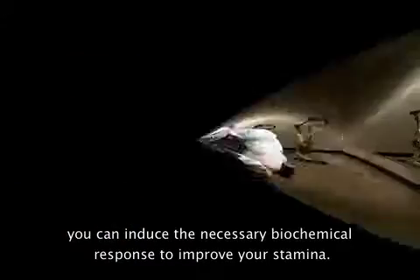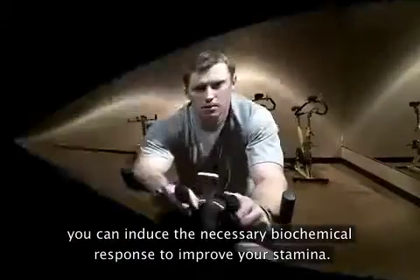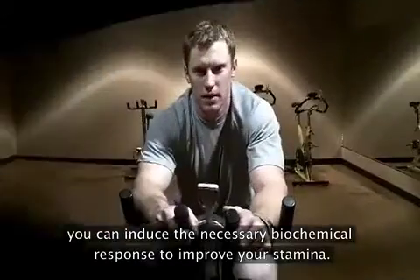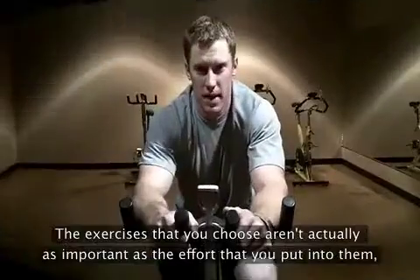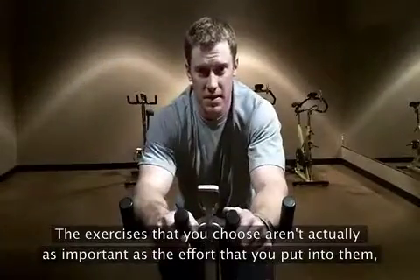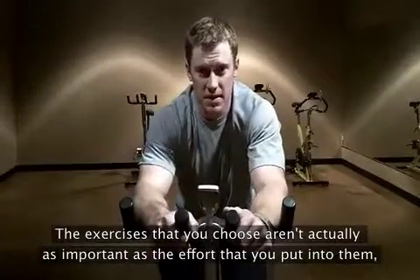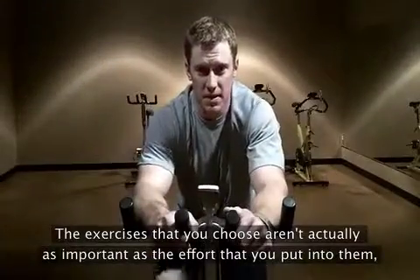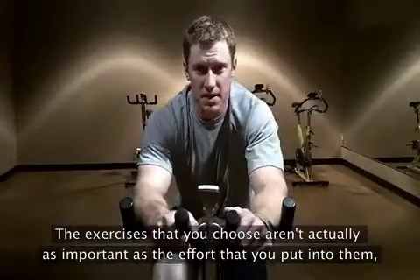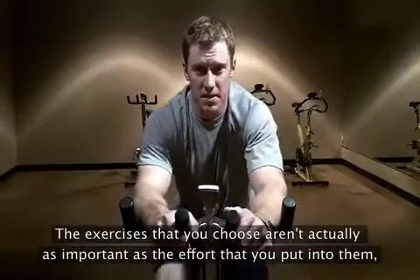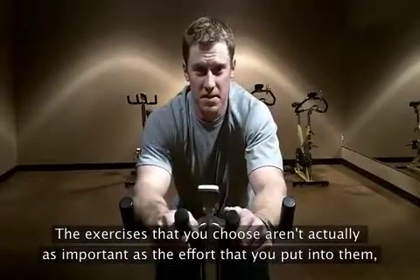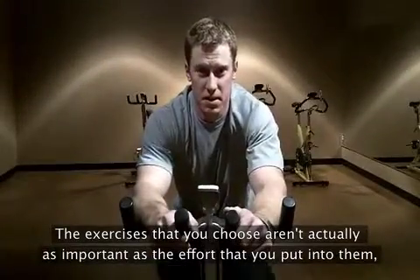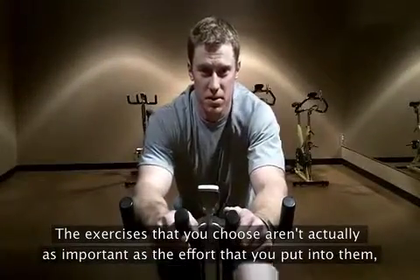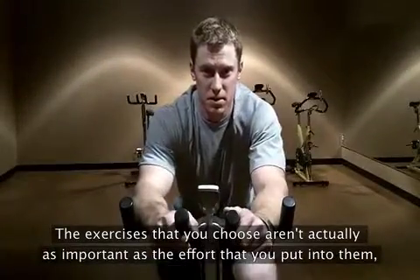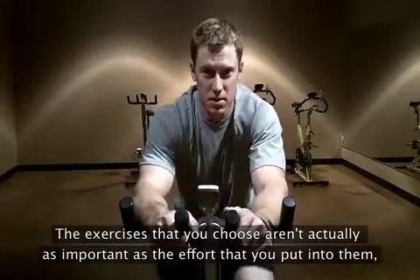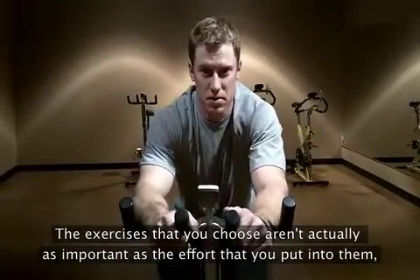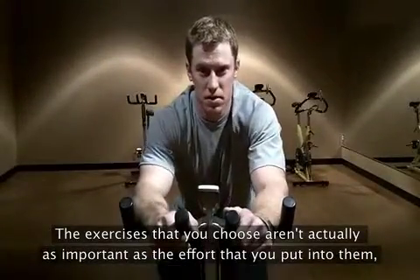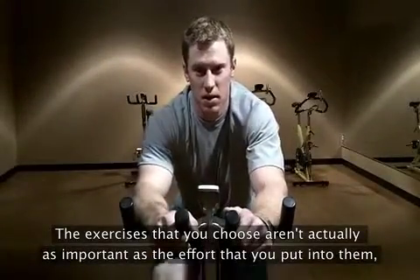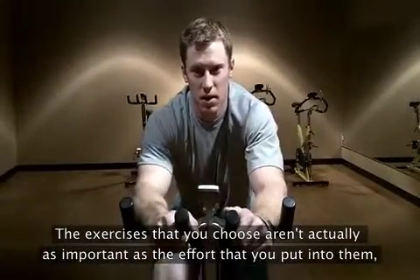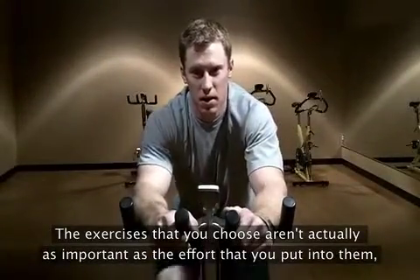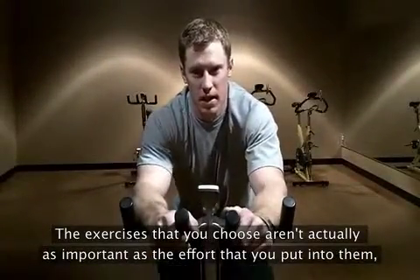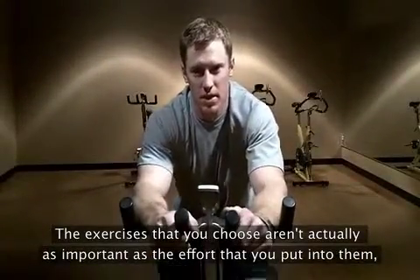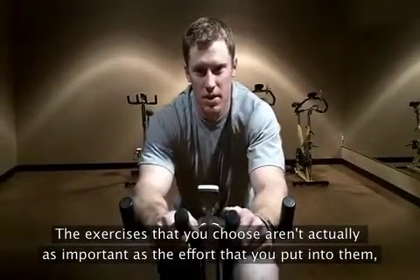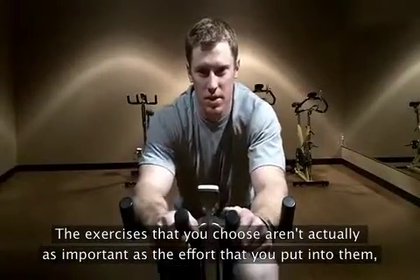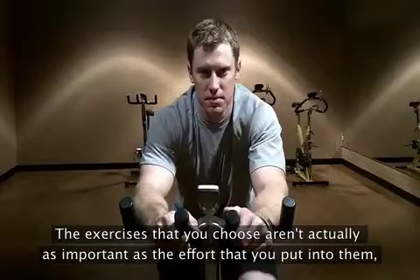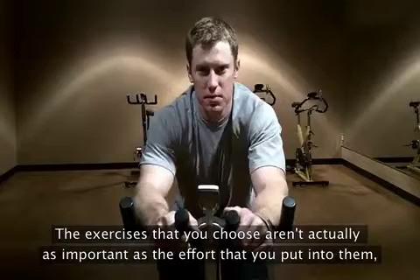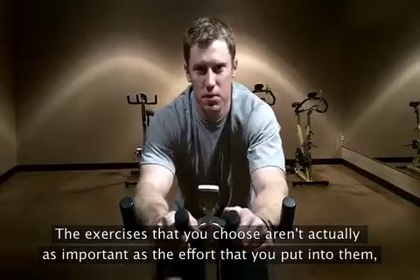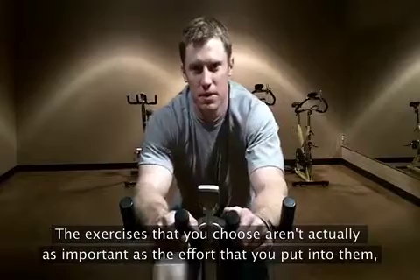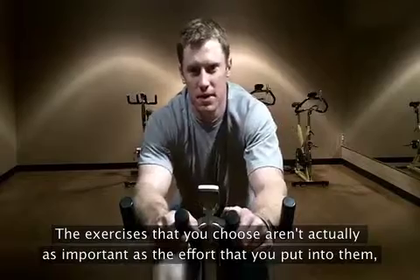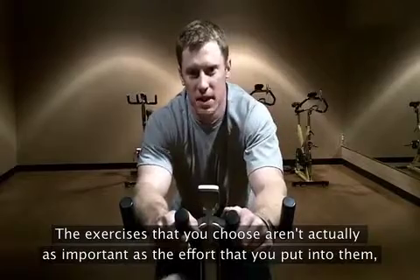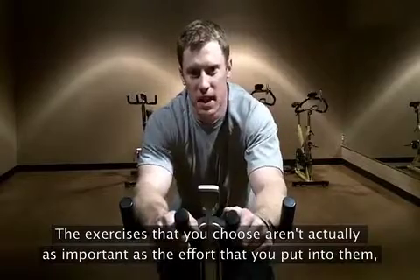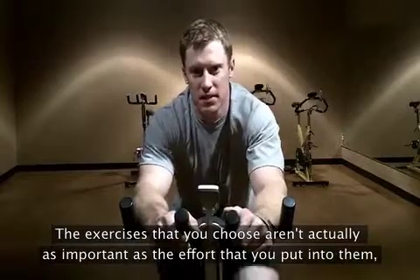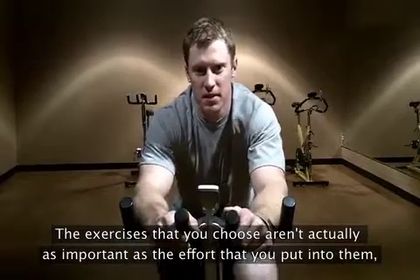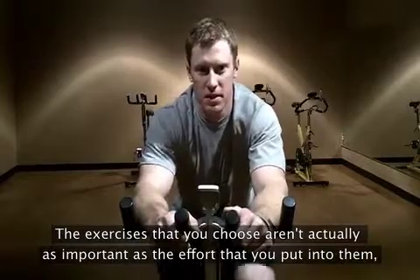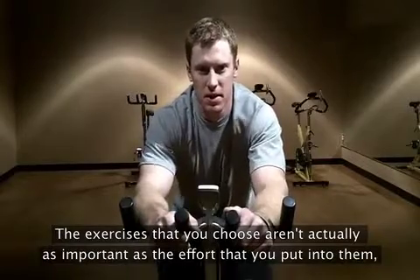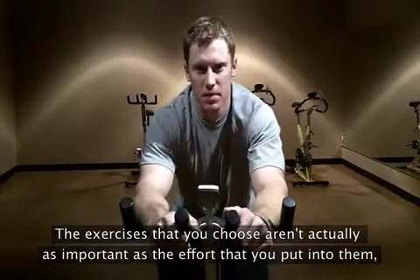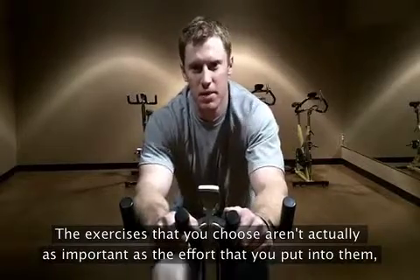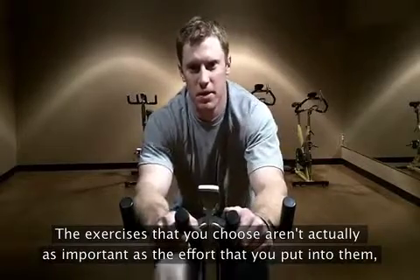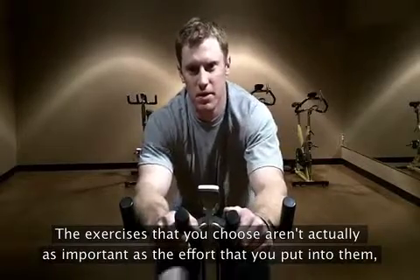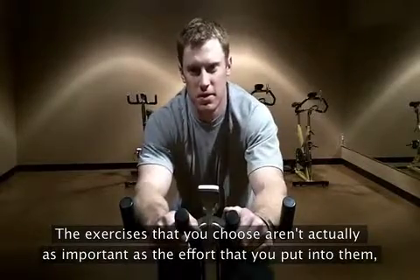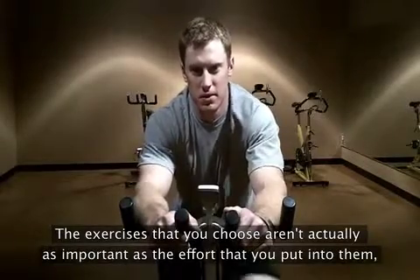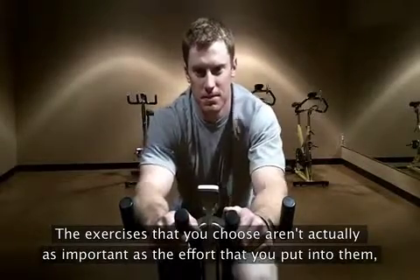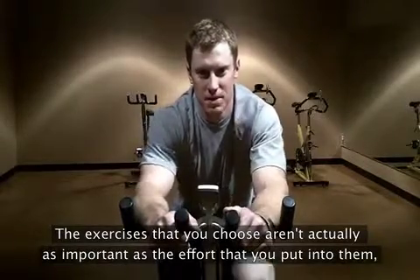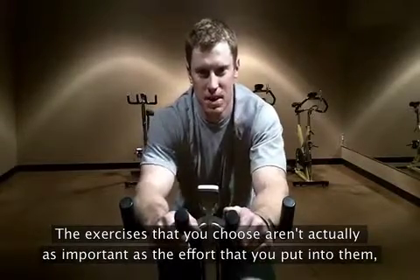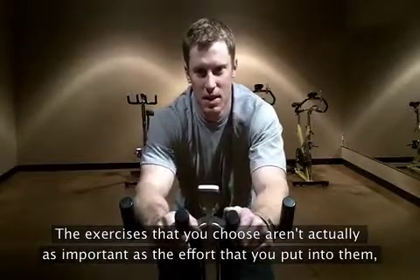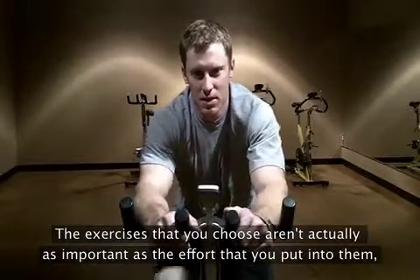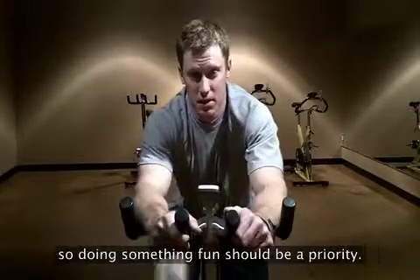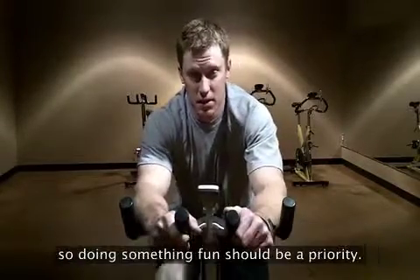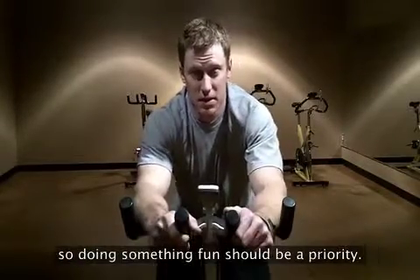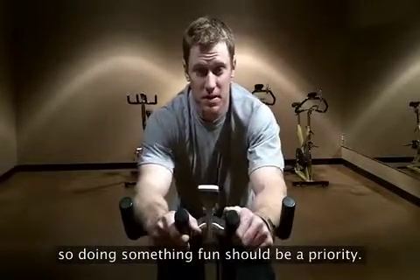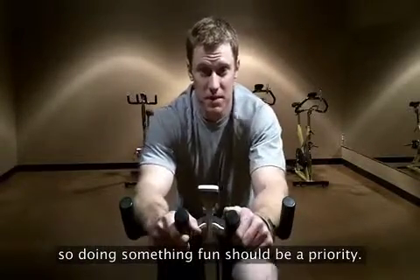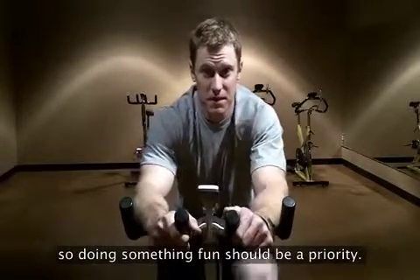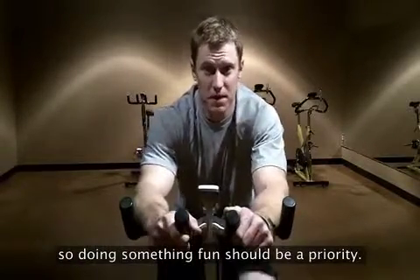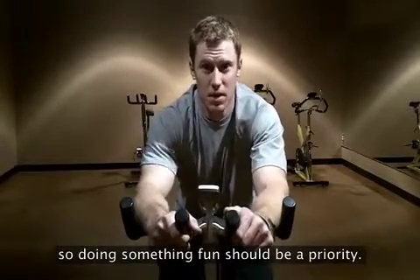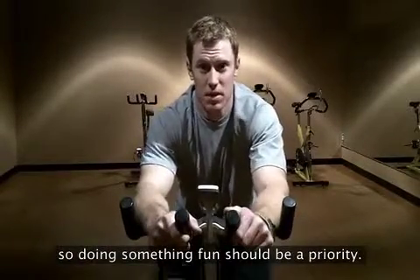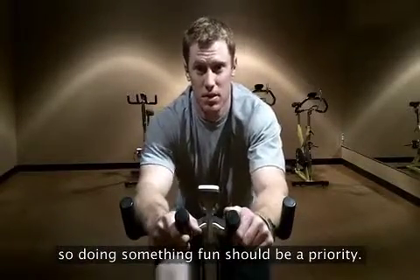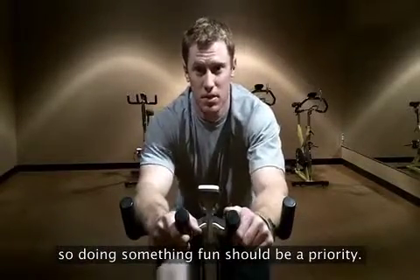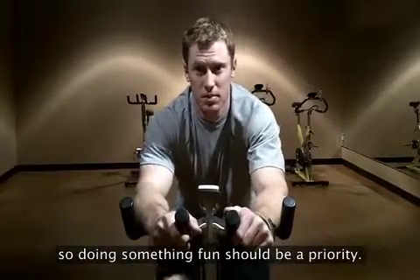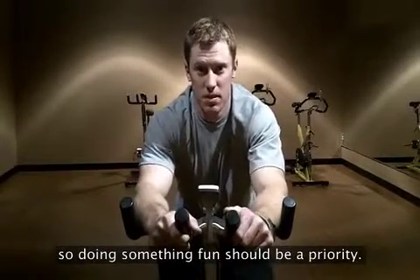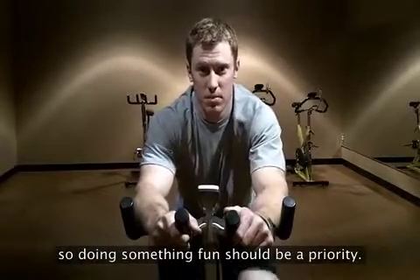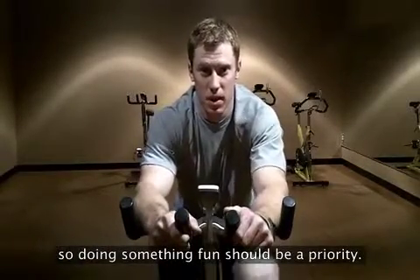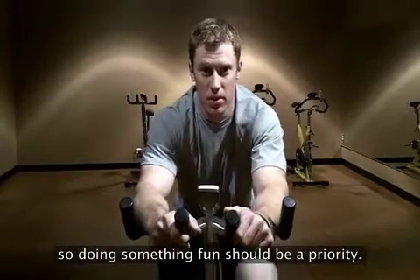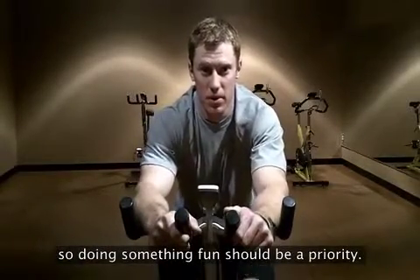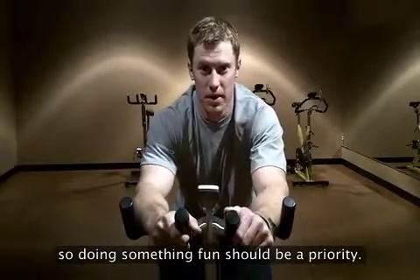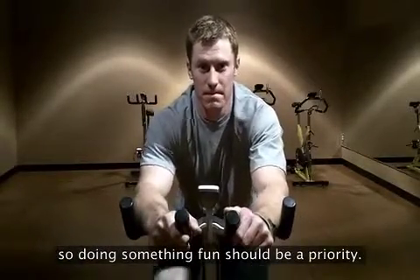The exercises that you choose aren't actually as important as the effort that you put into them, so doing something fun should be a priority.